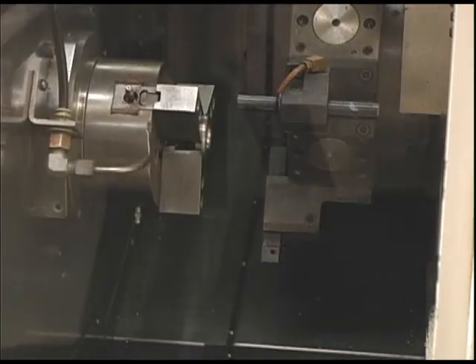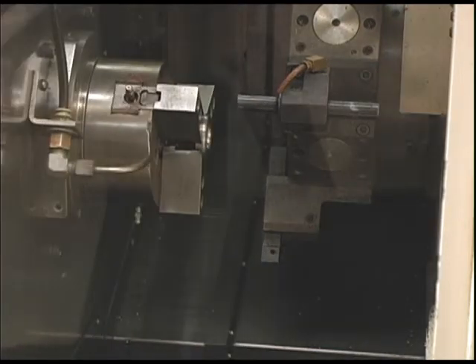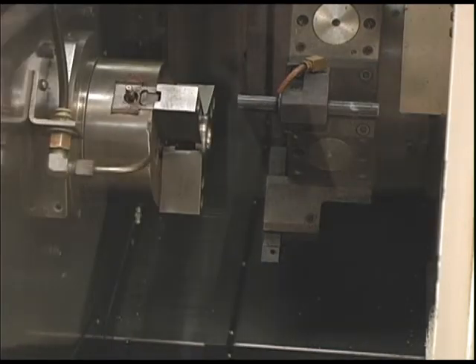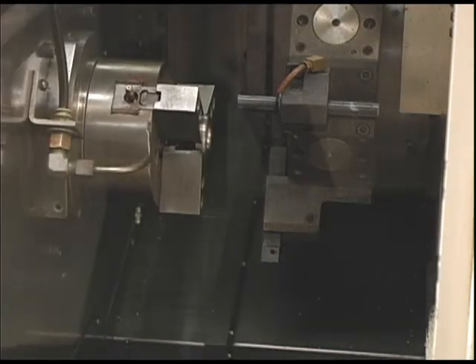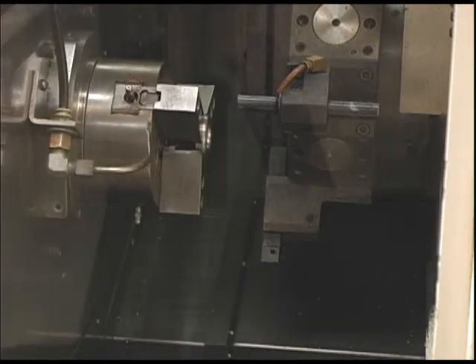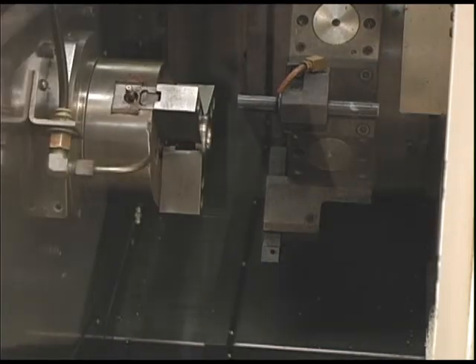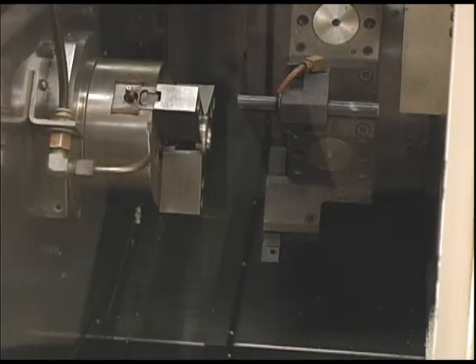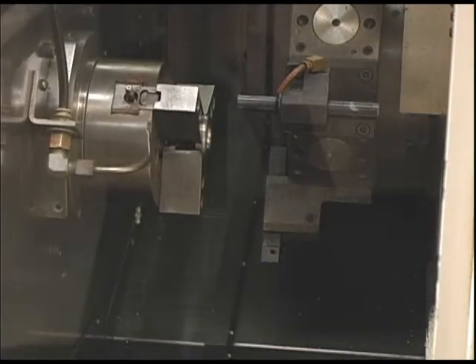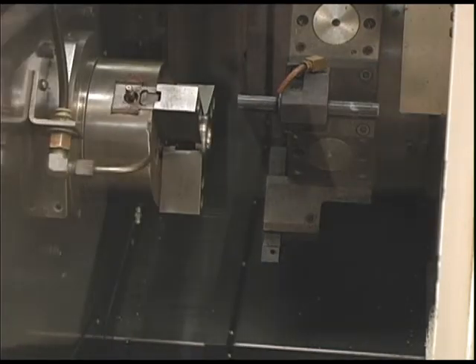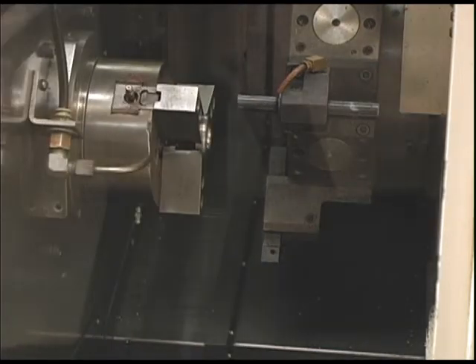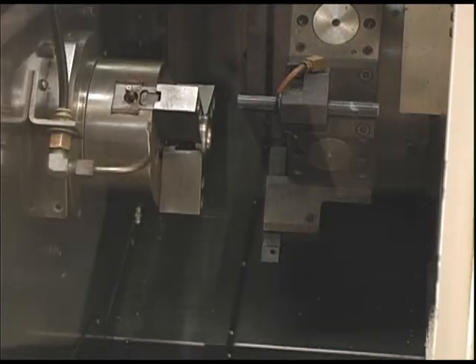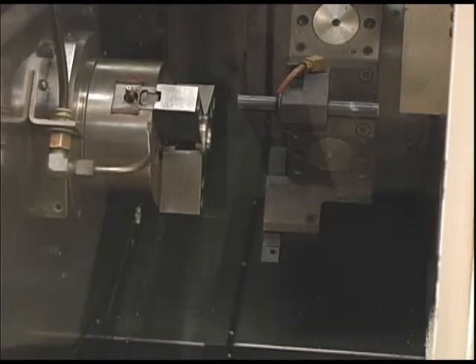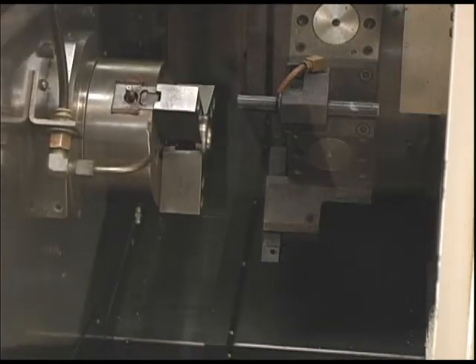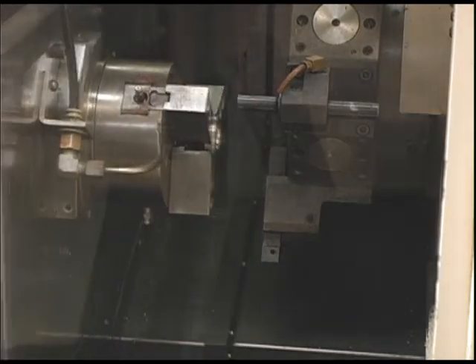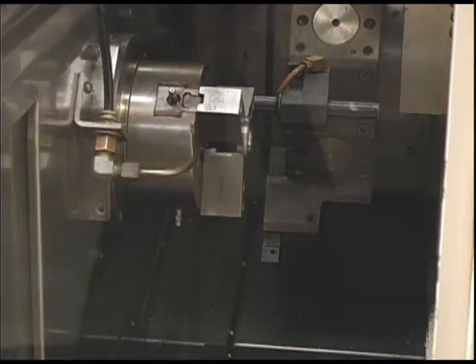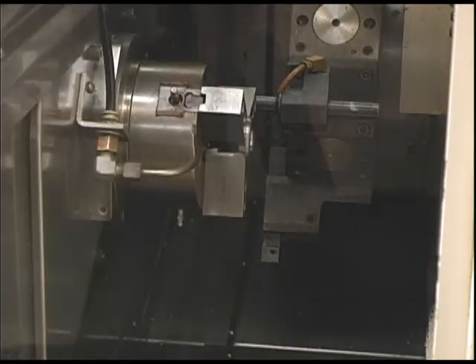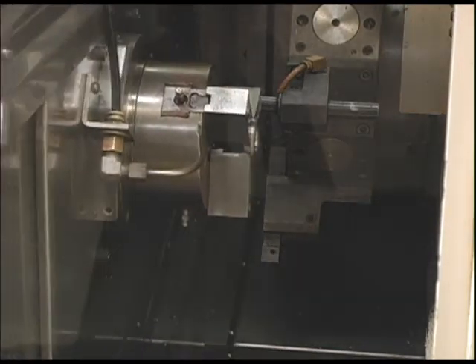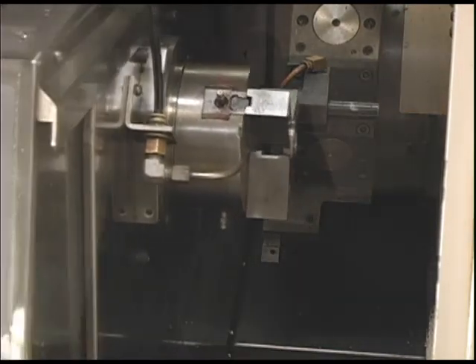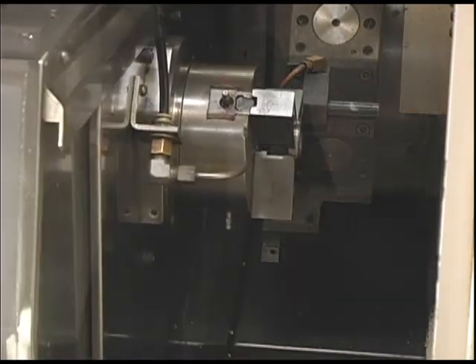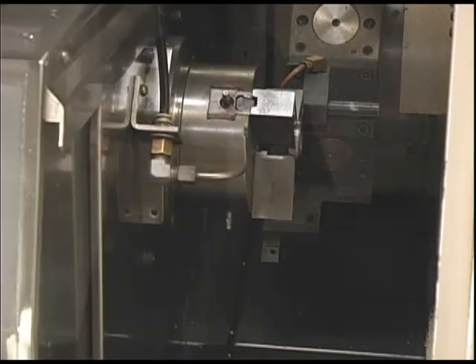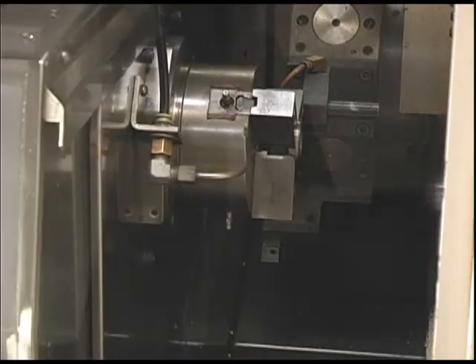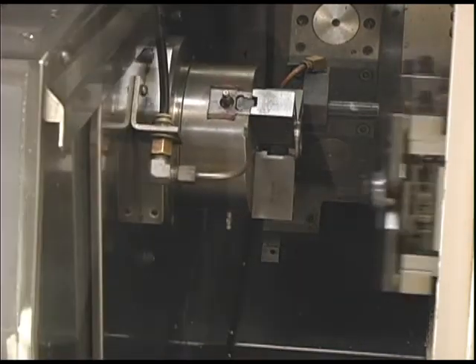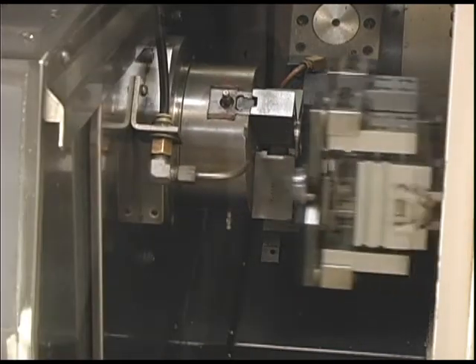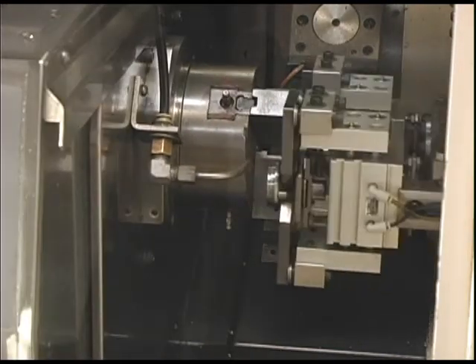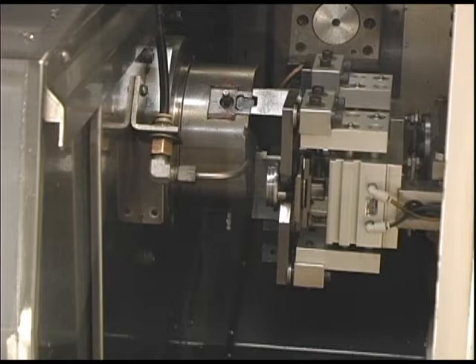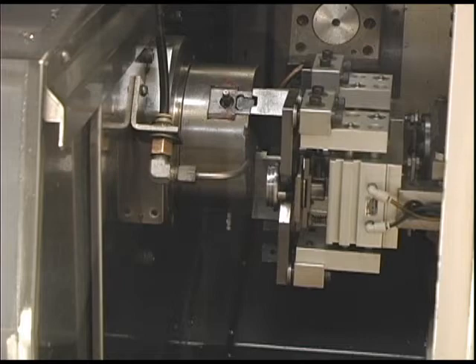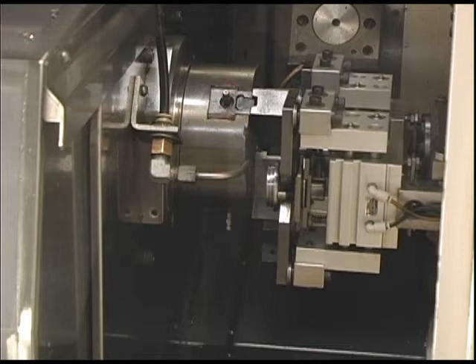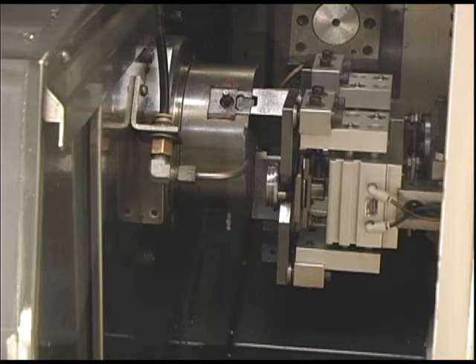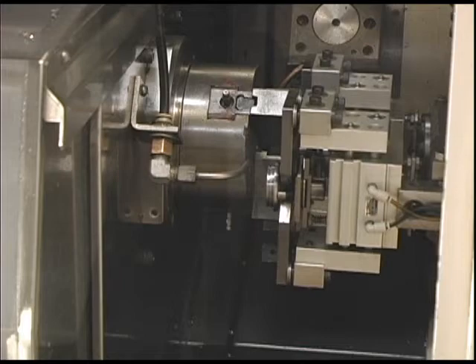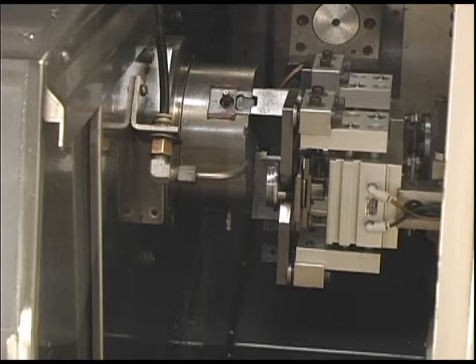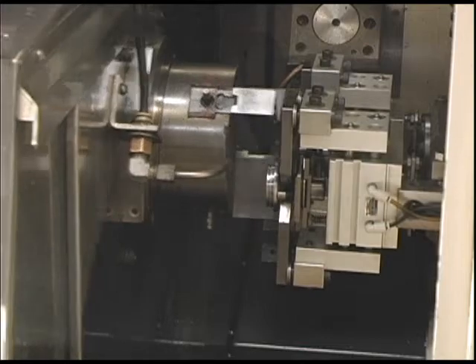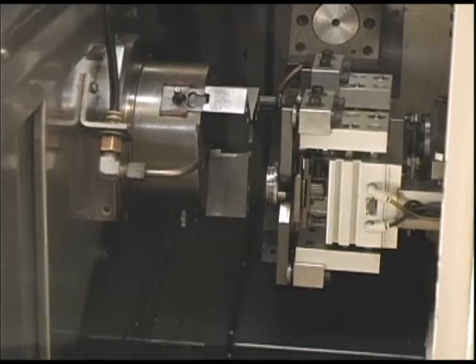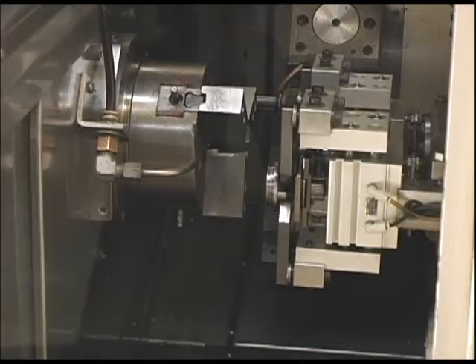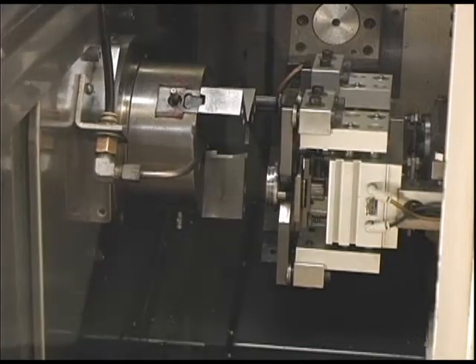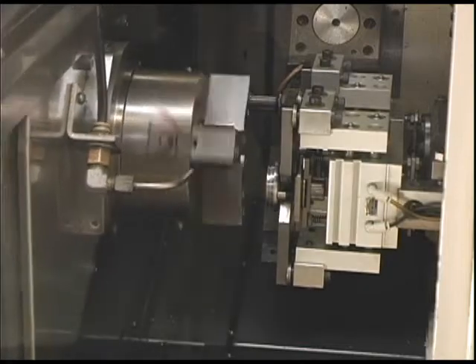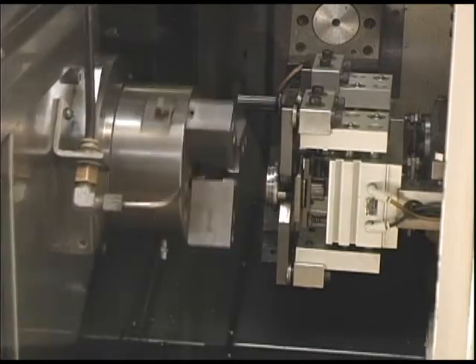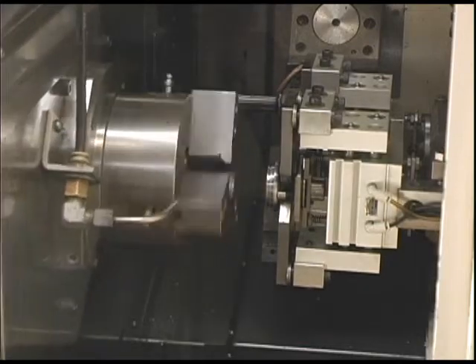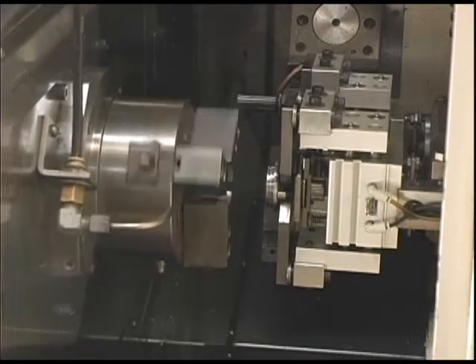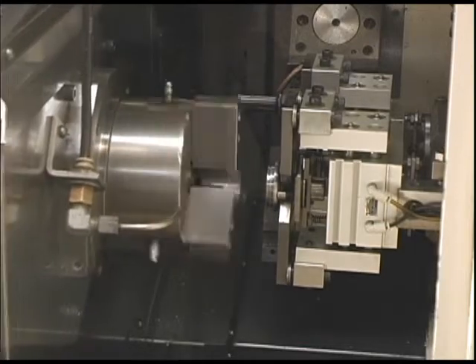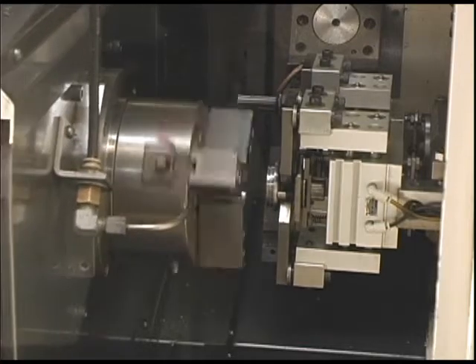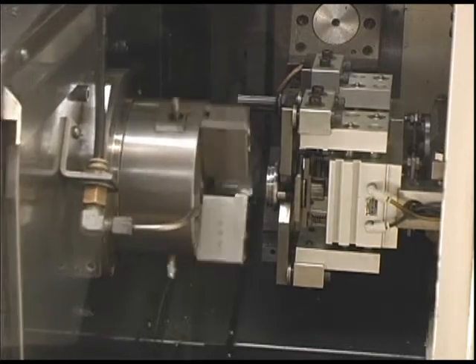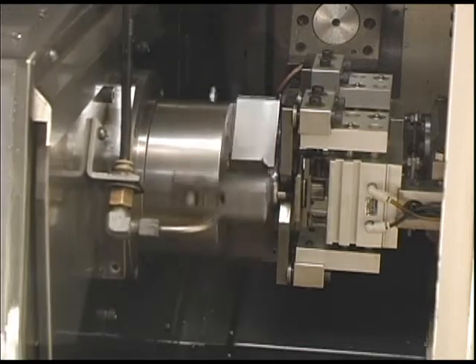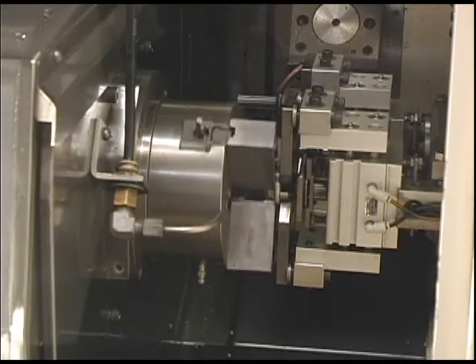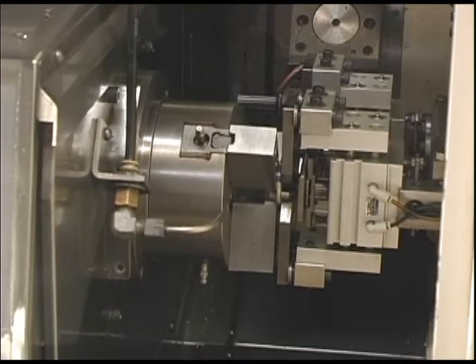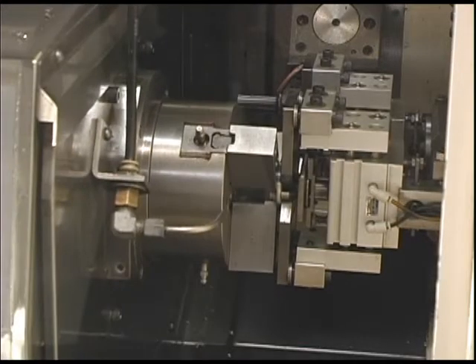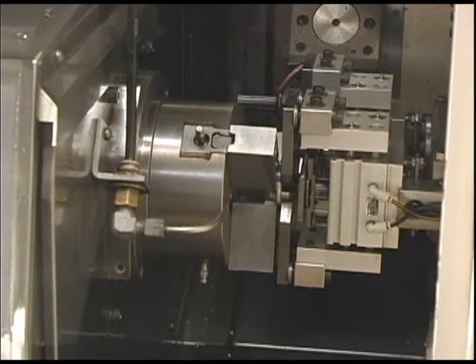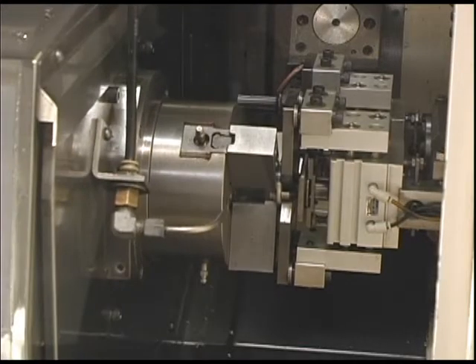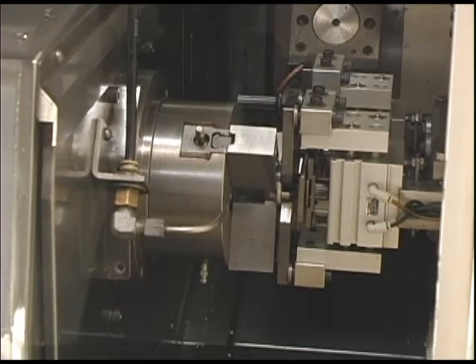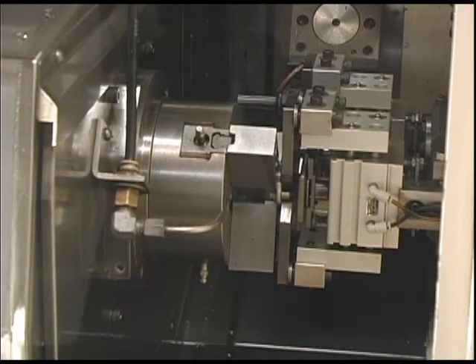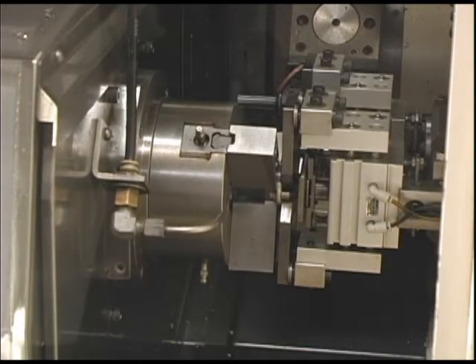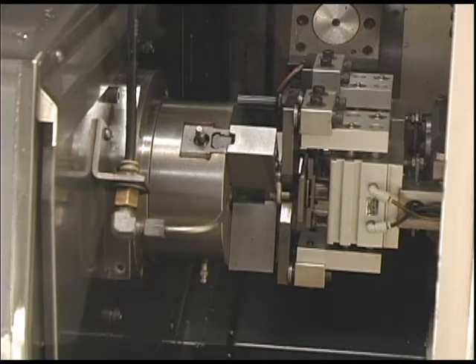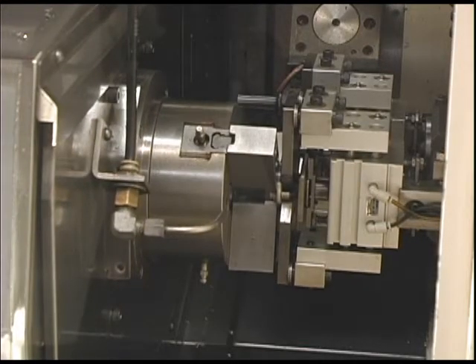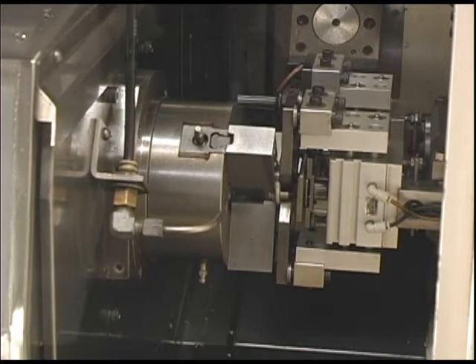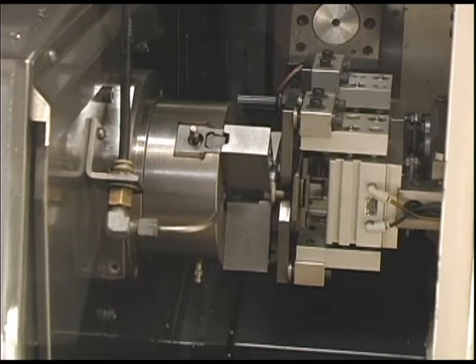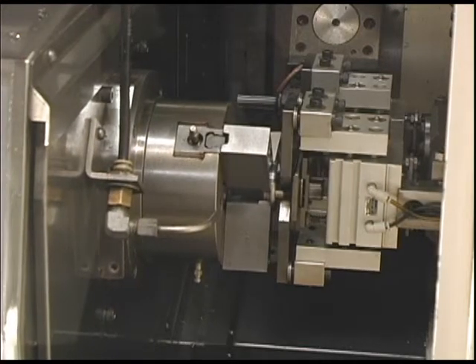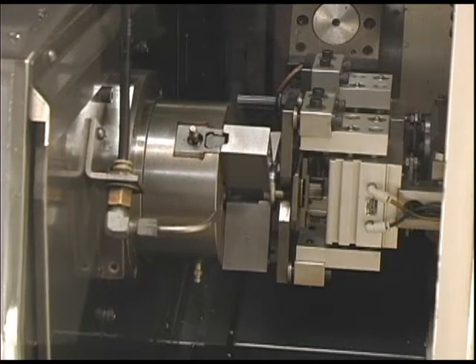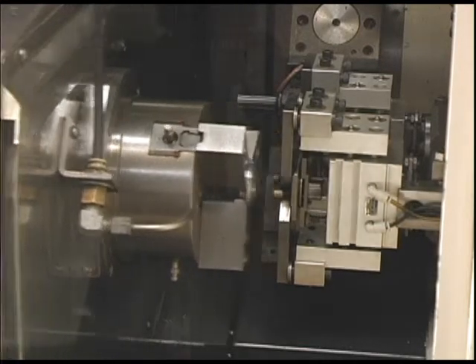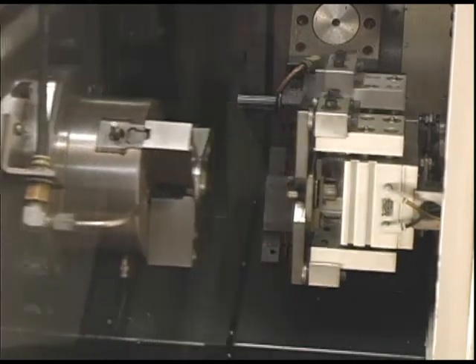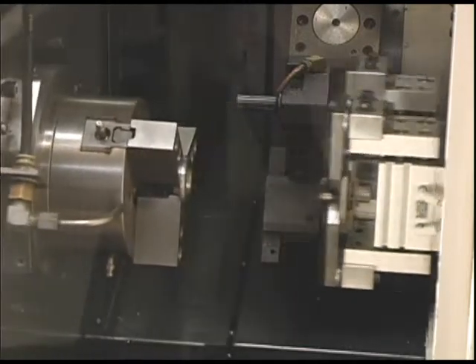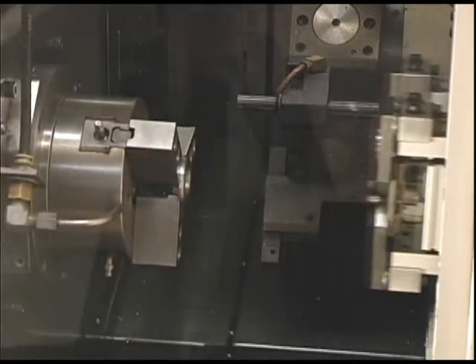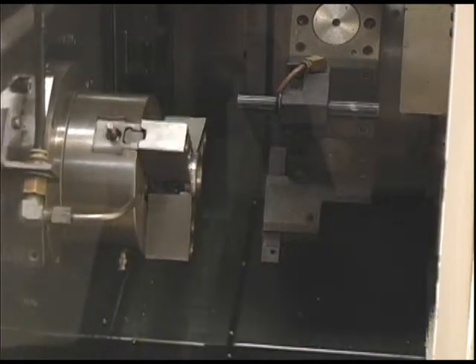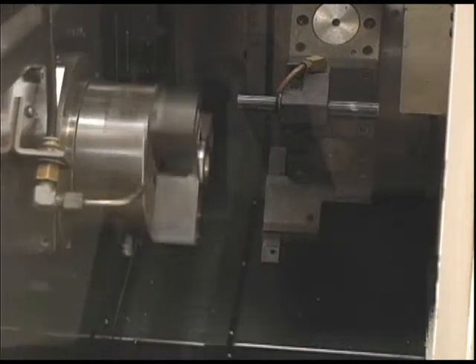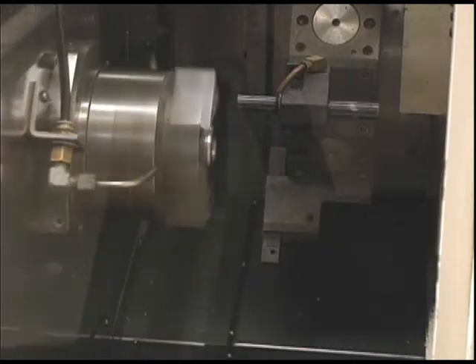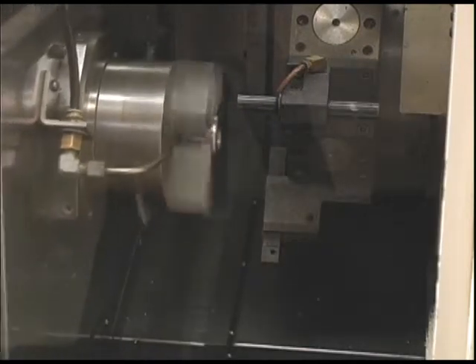The part is completed in a matter of seconds, and as soon as it's done, another part is brought into the machine for processing, providing for continuous and fast operation.